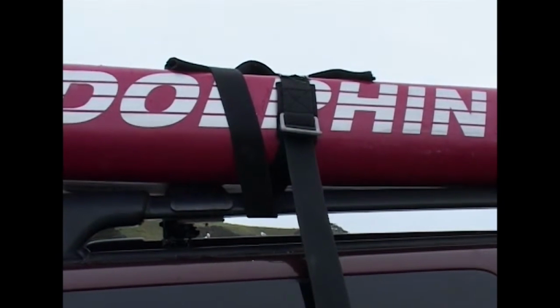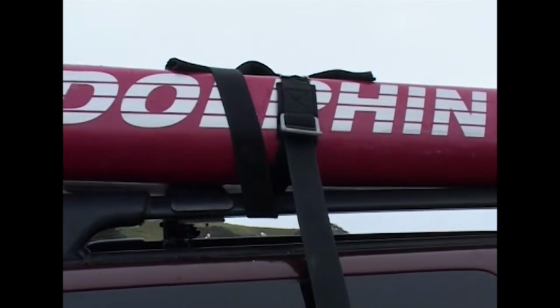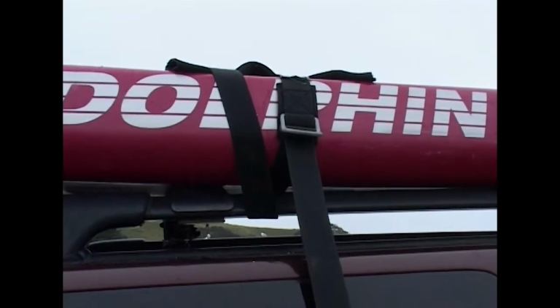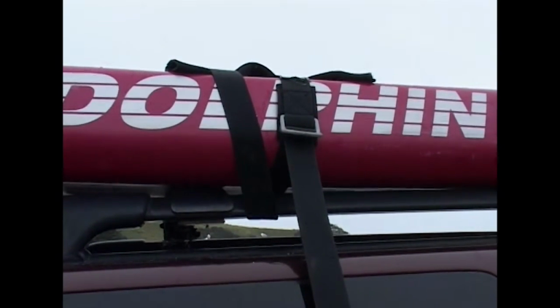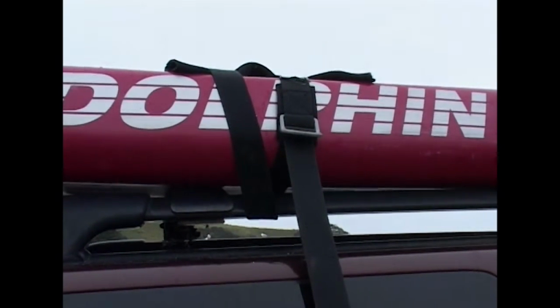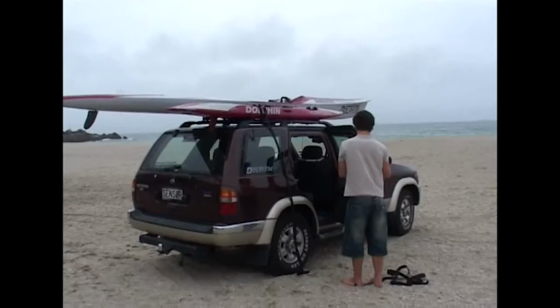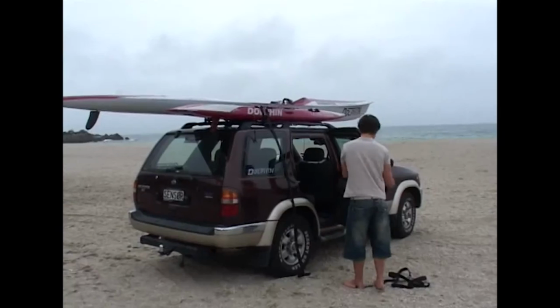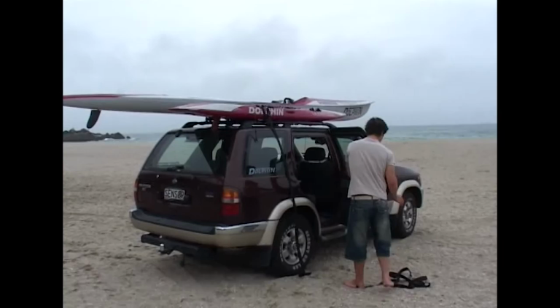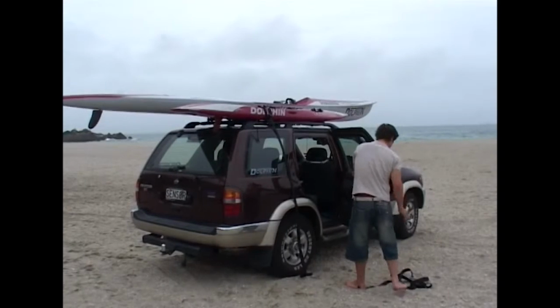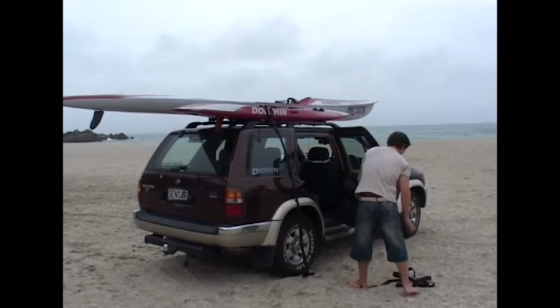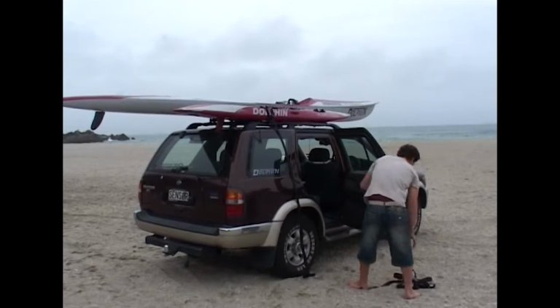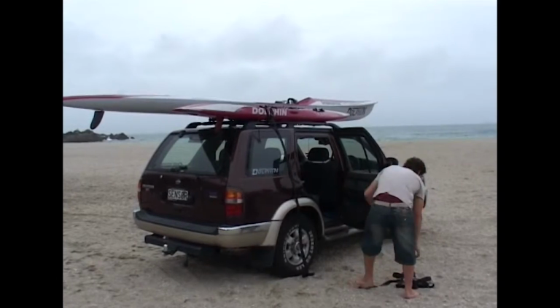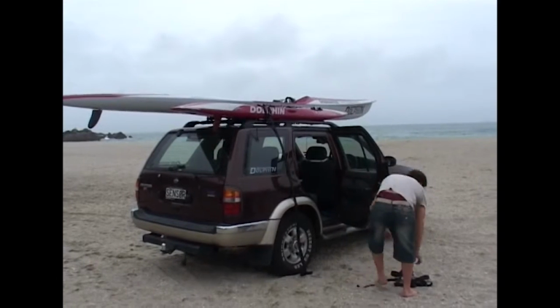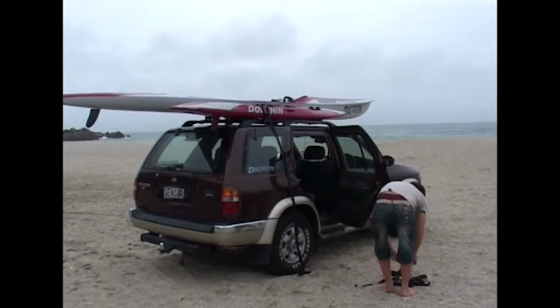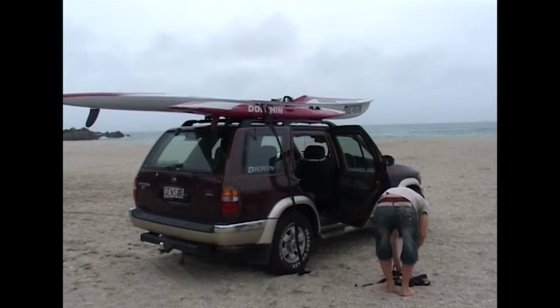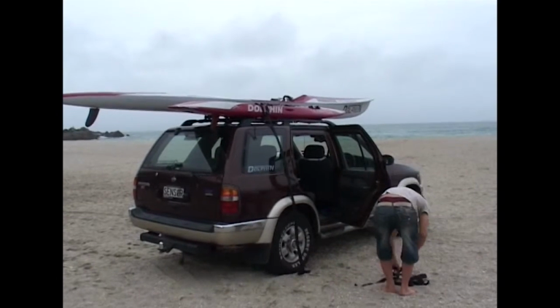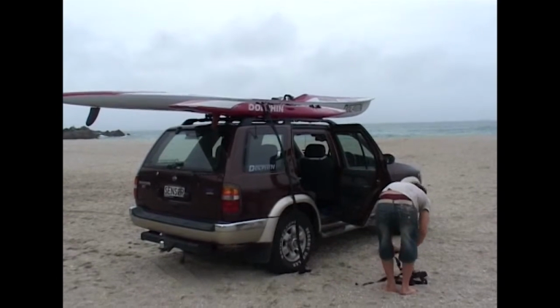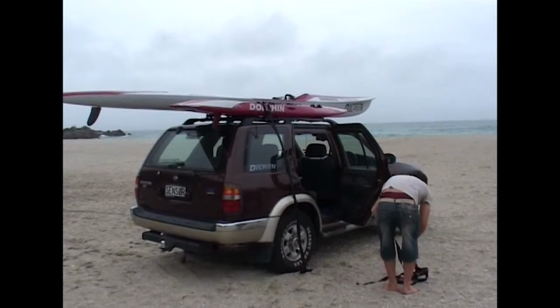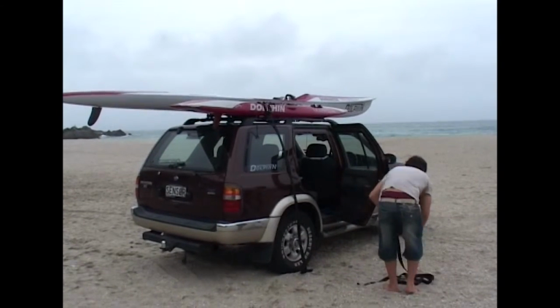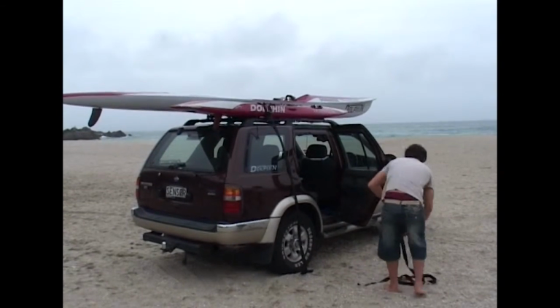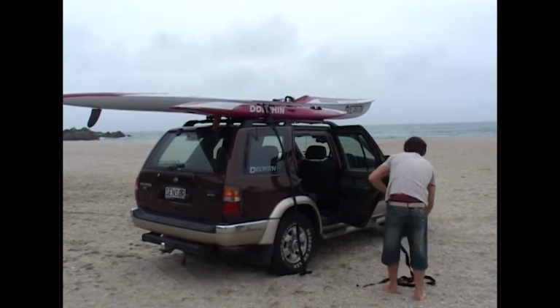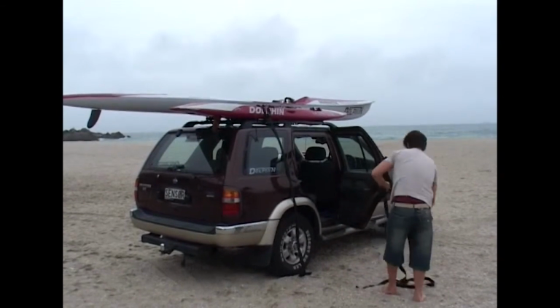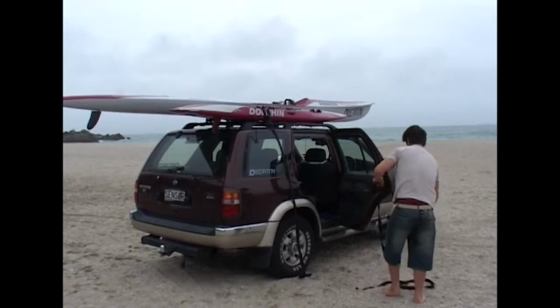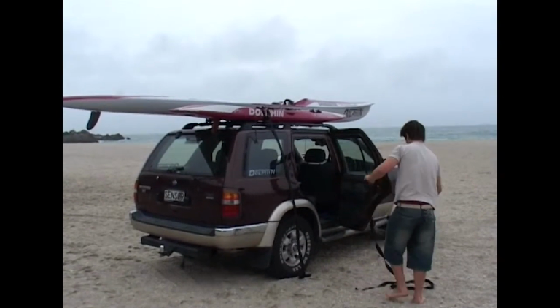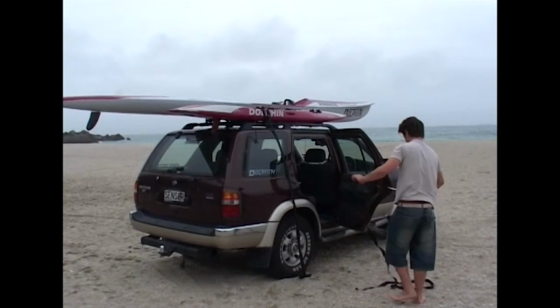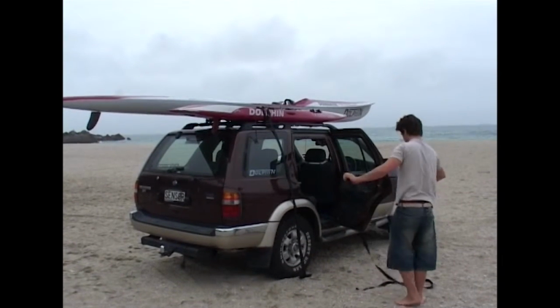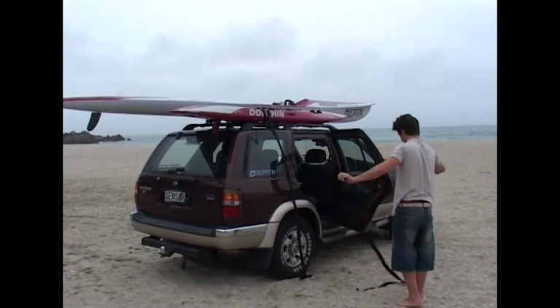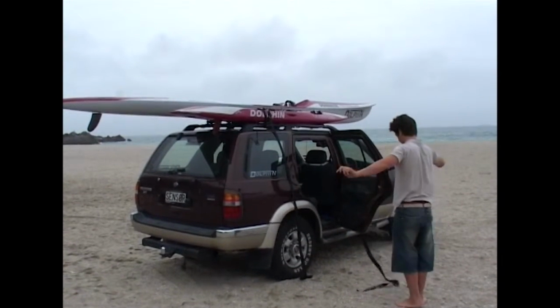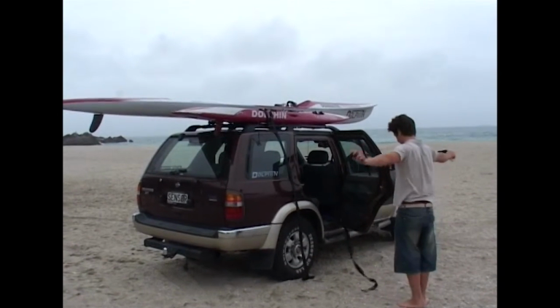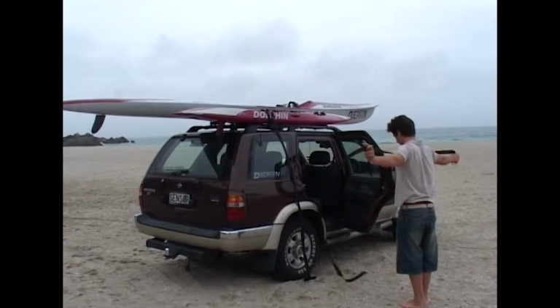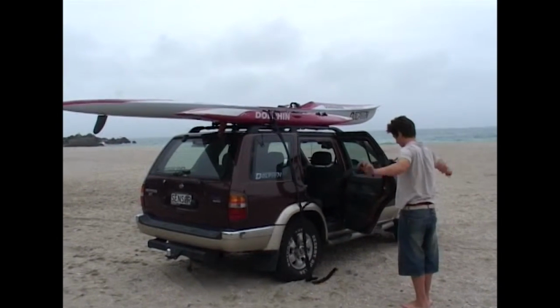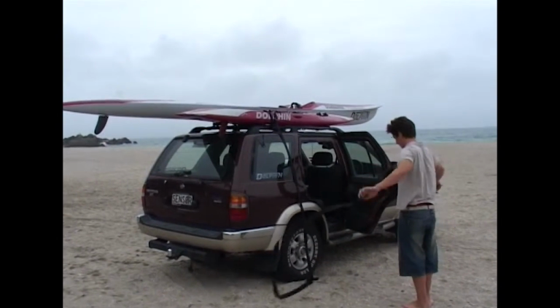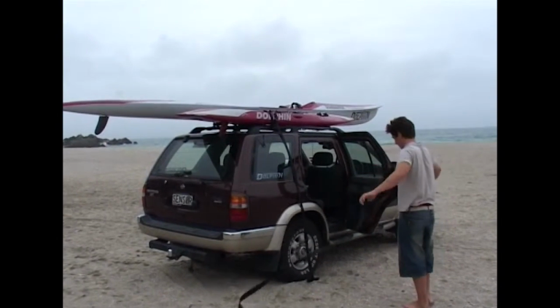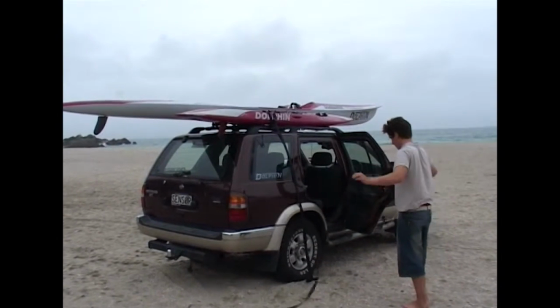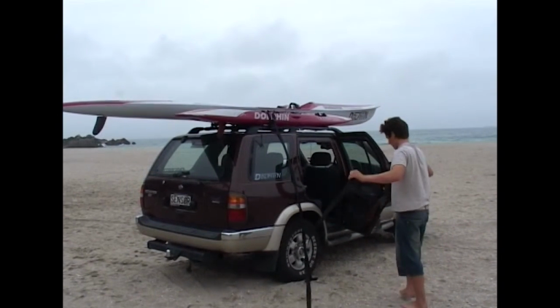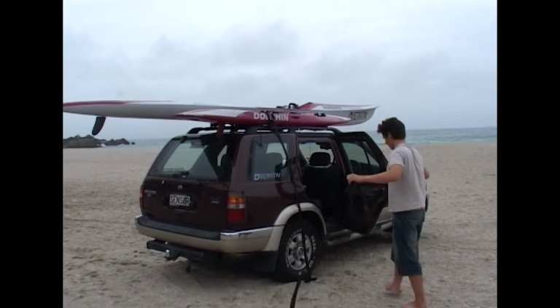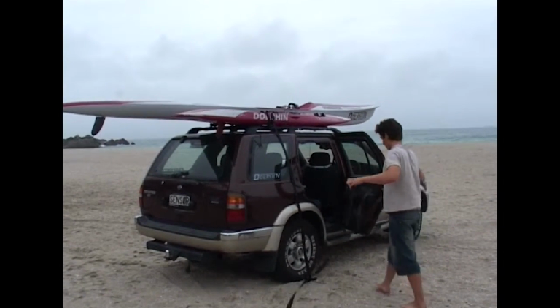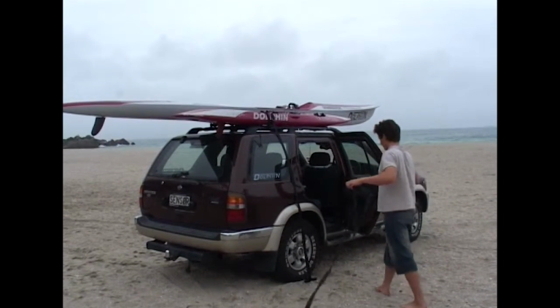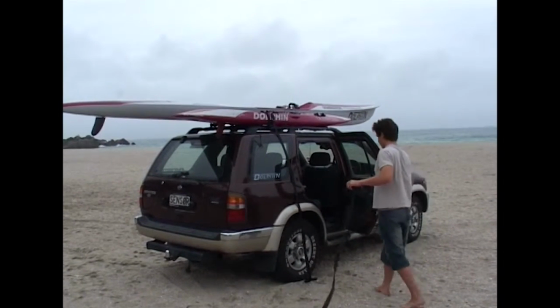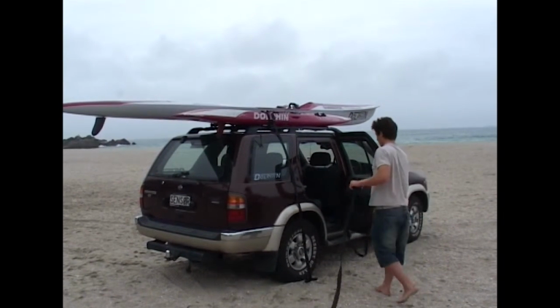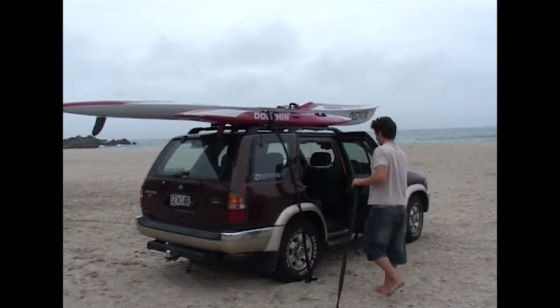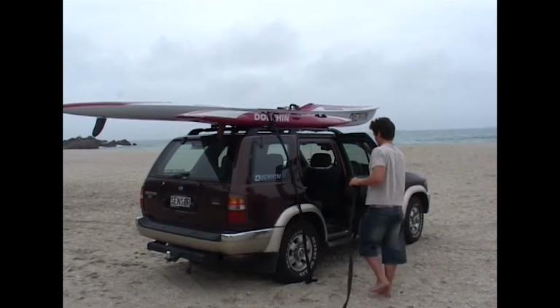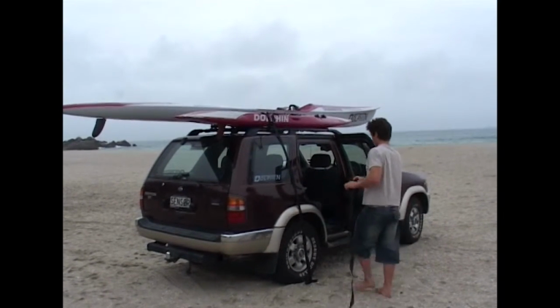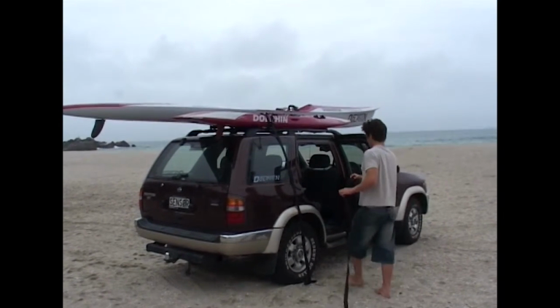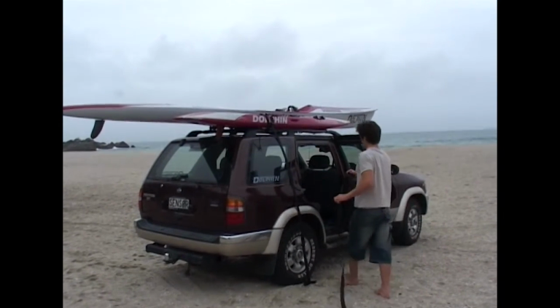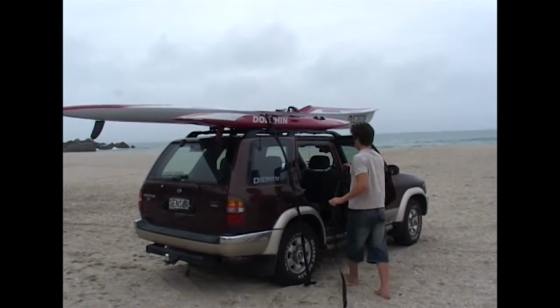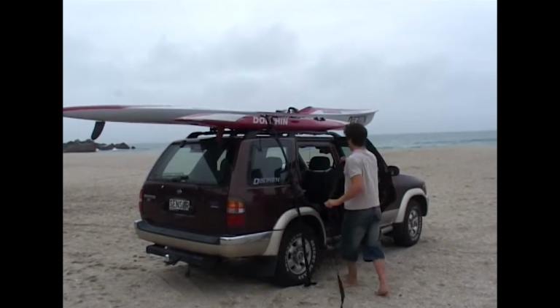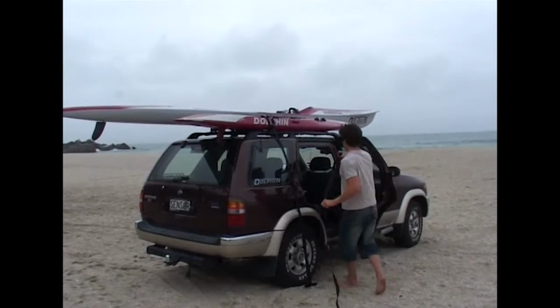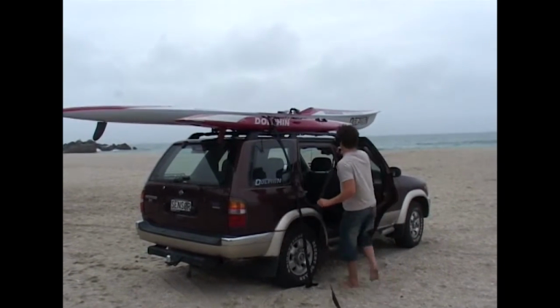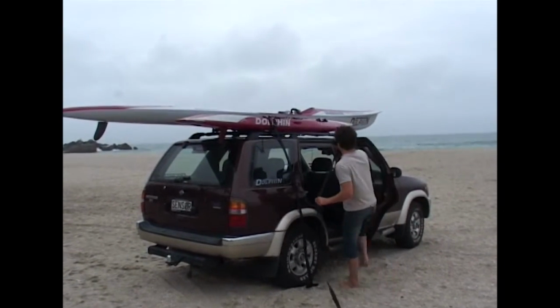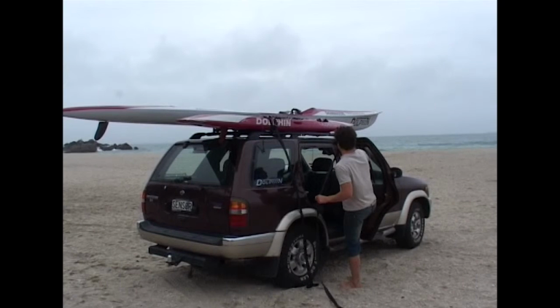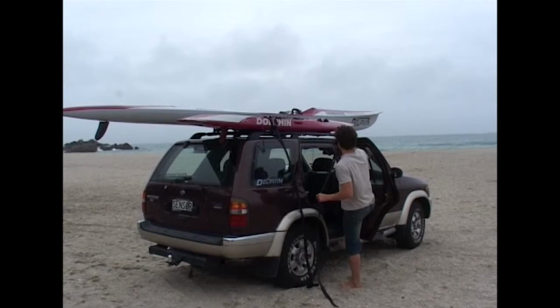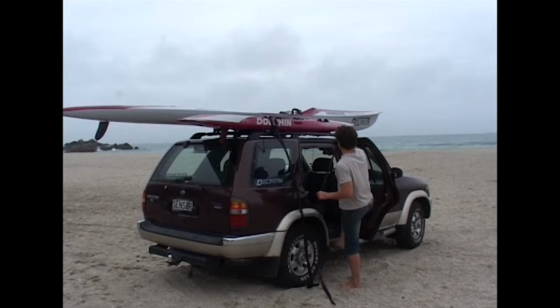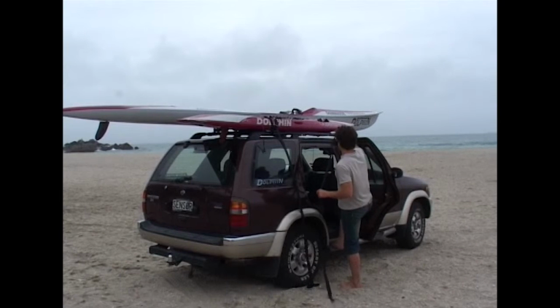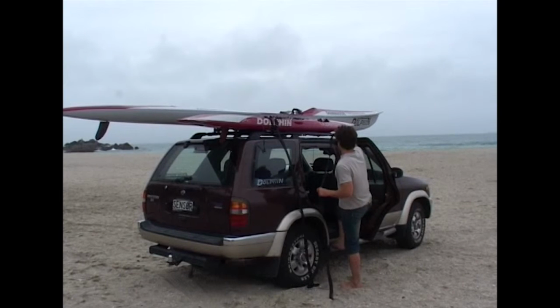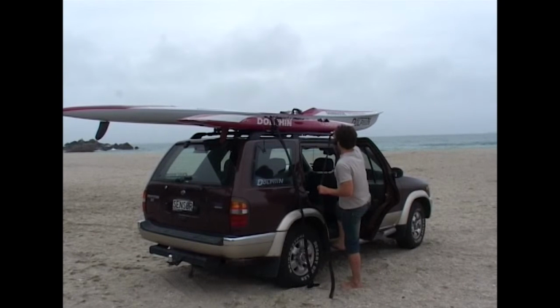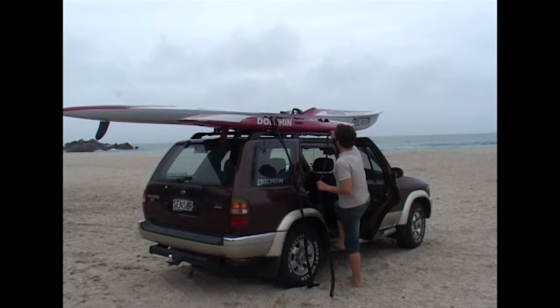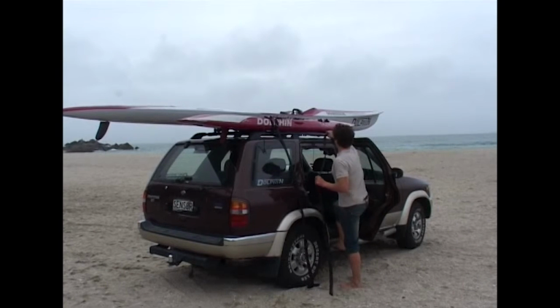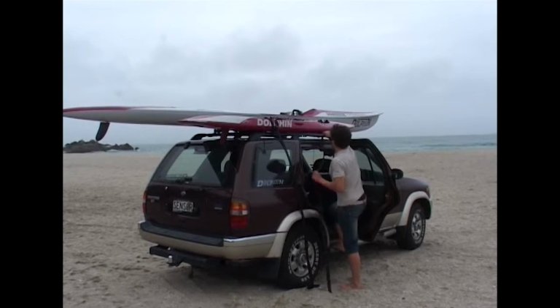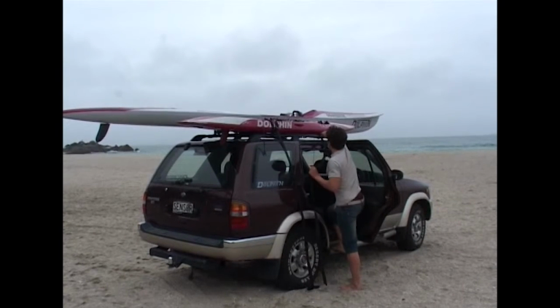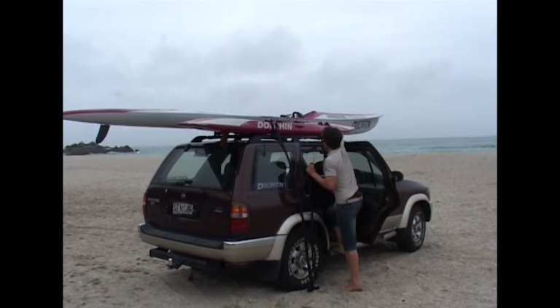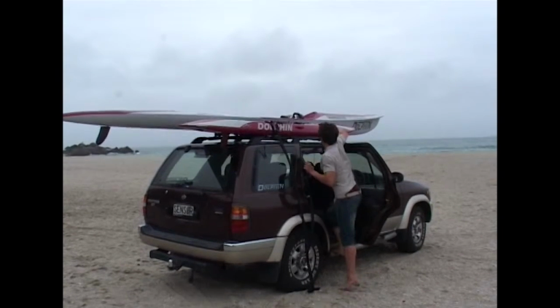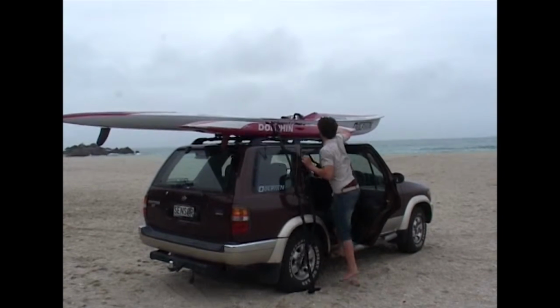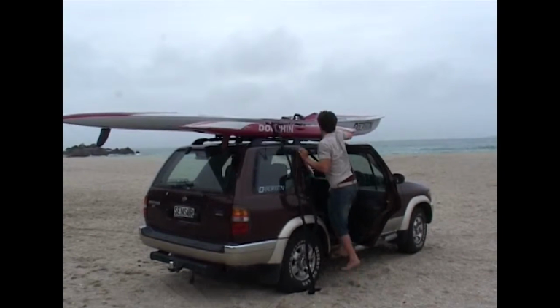Remember to put a flag on the back of that ski hanging off the car. Otherwise, somebody or something will probably whack into it.